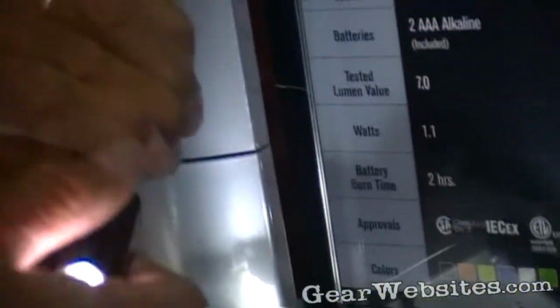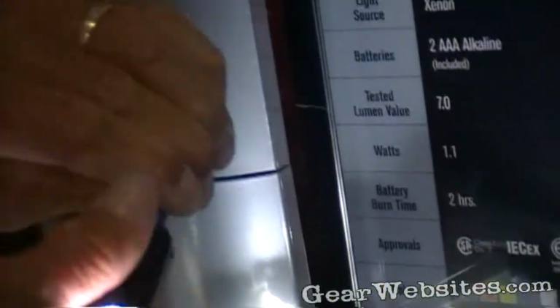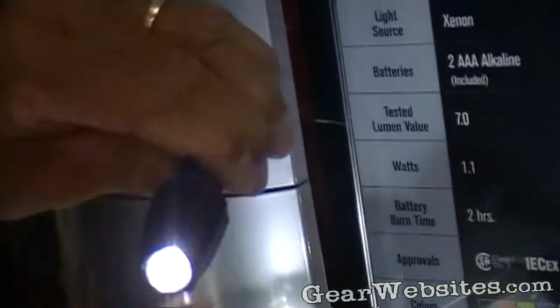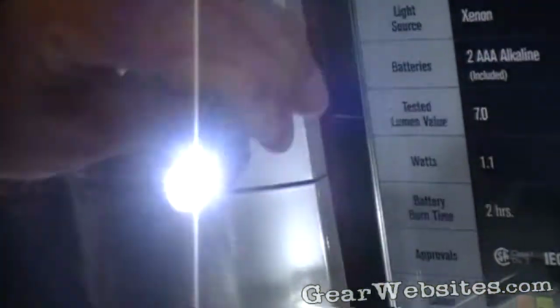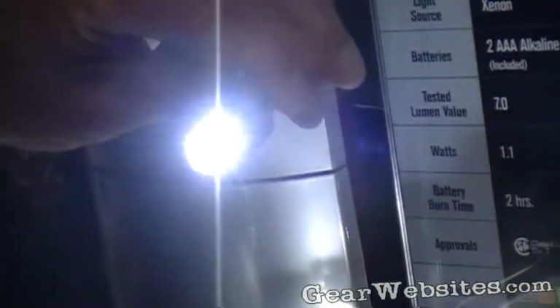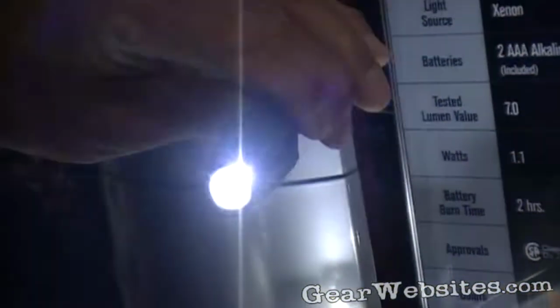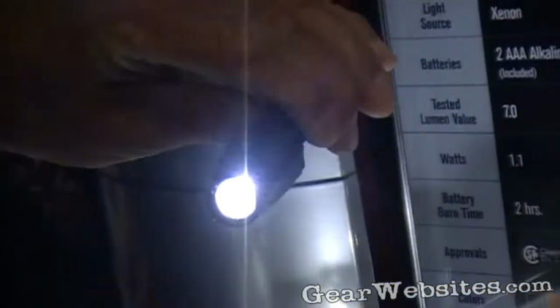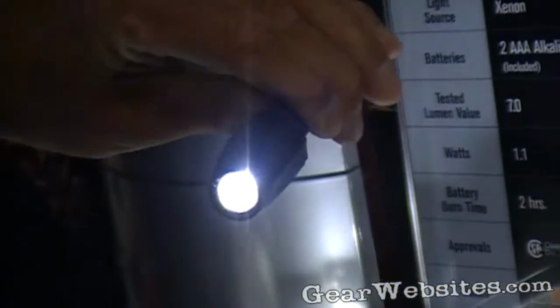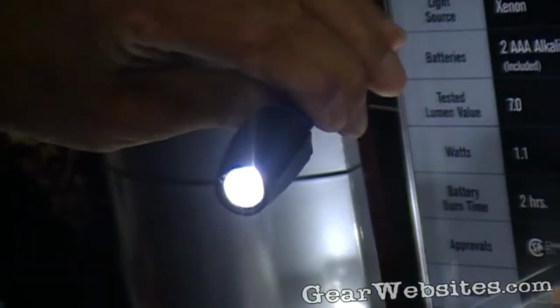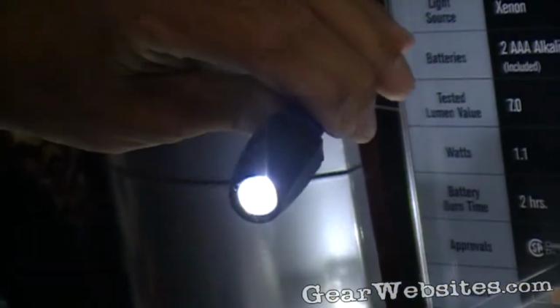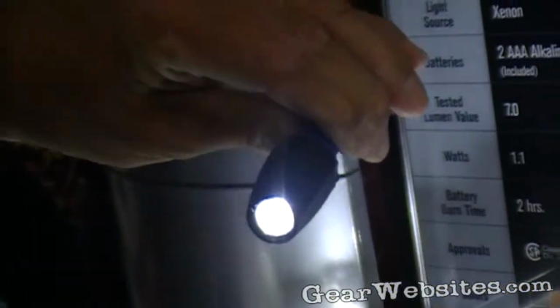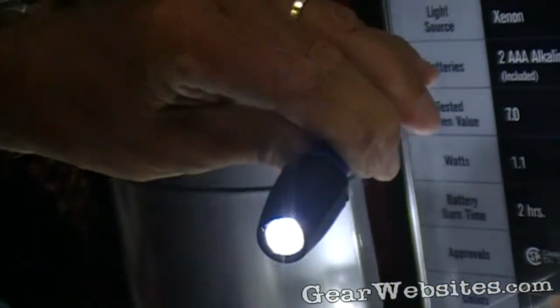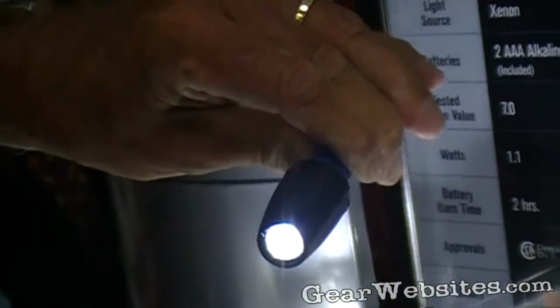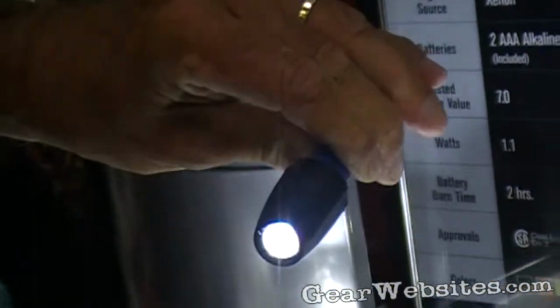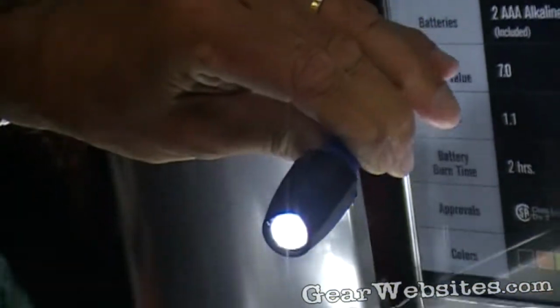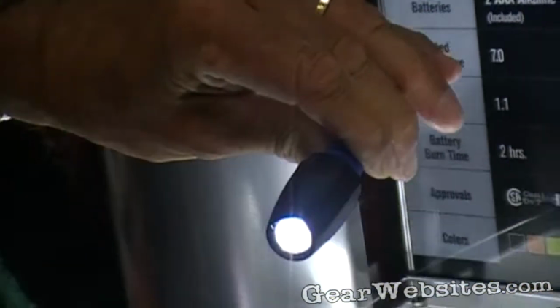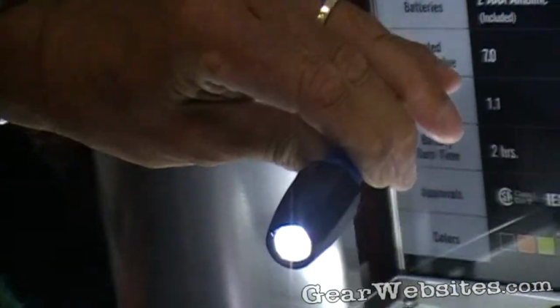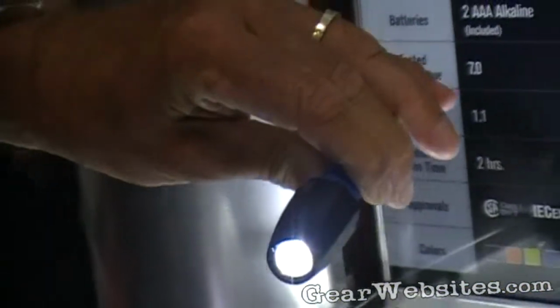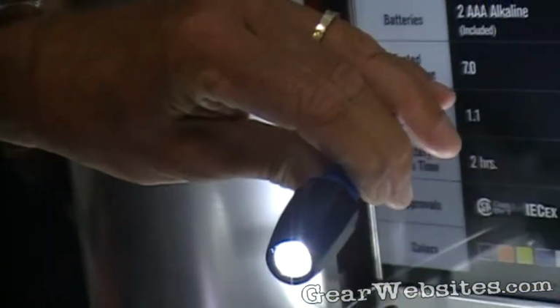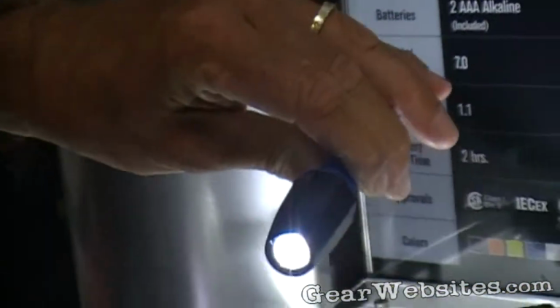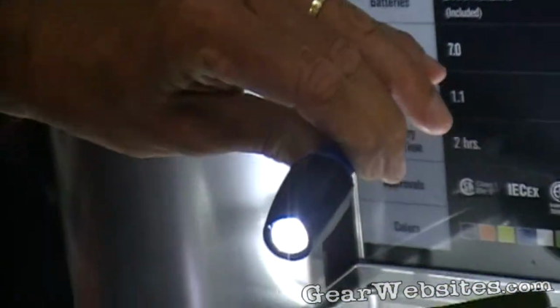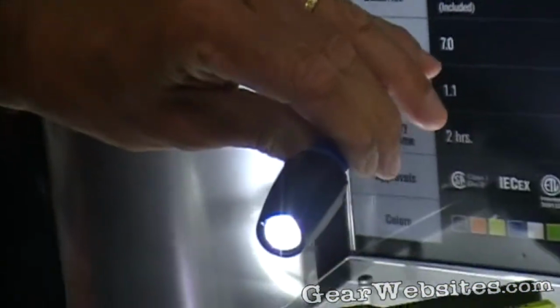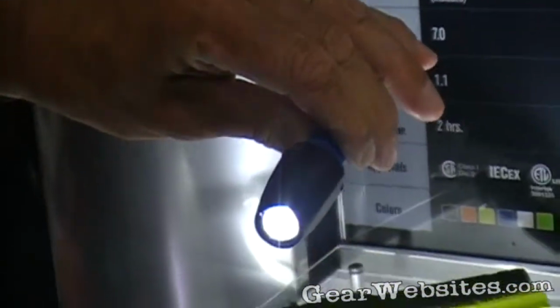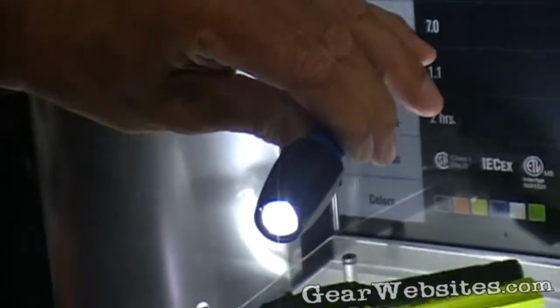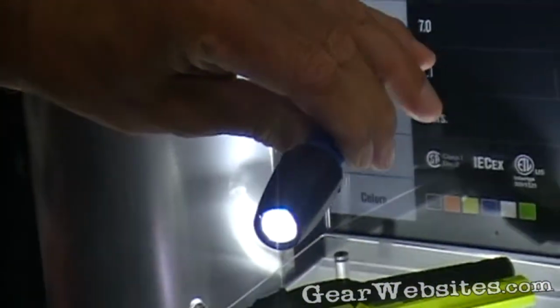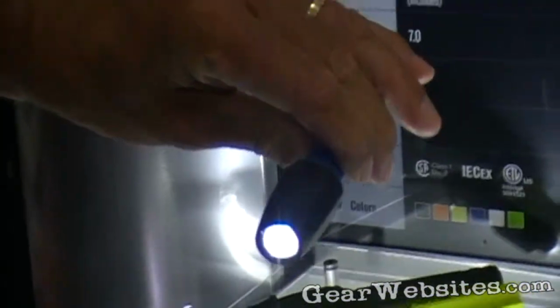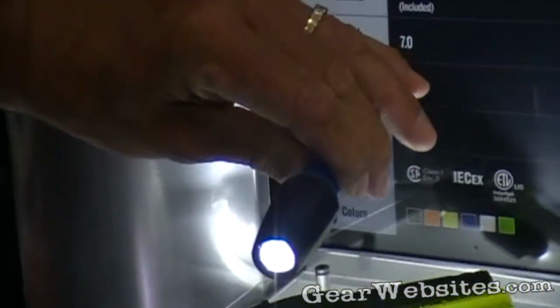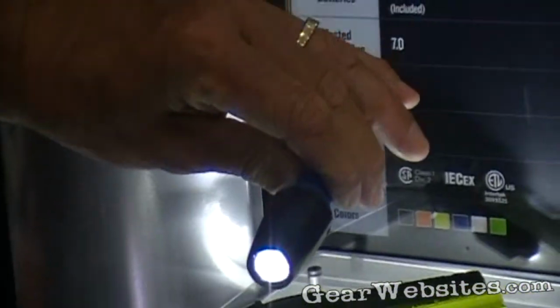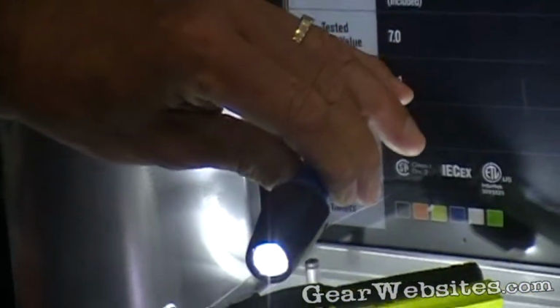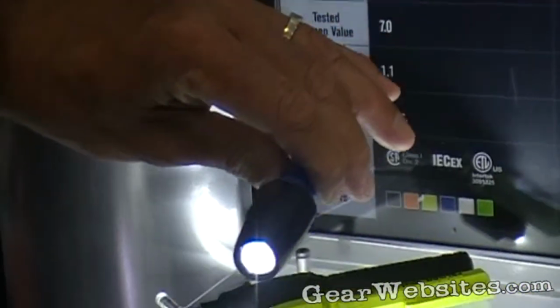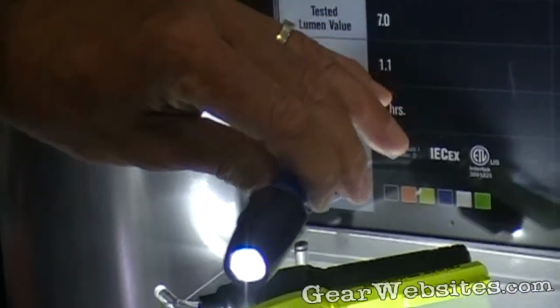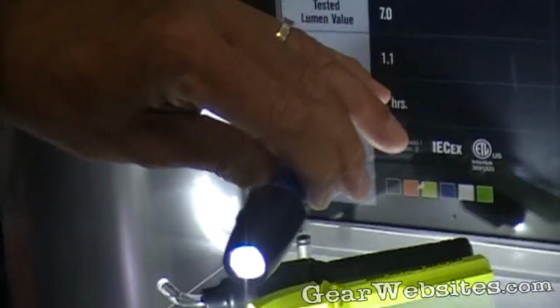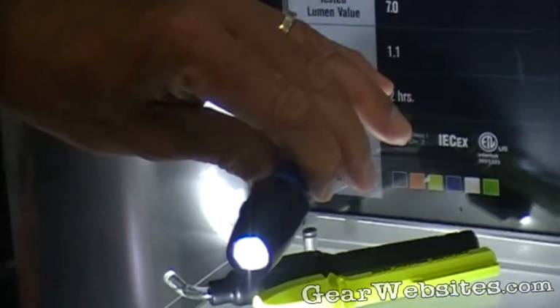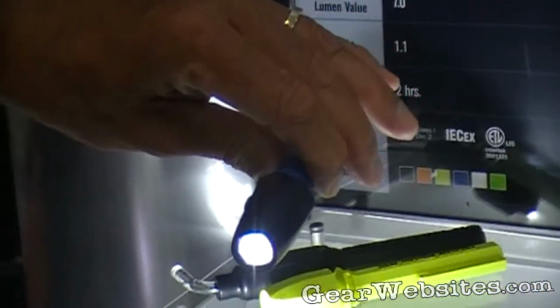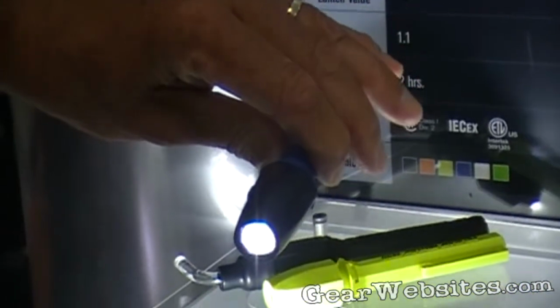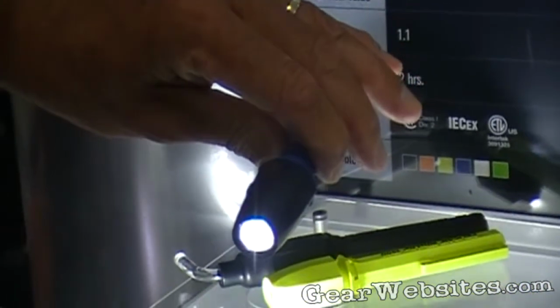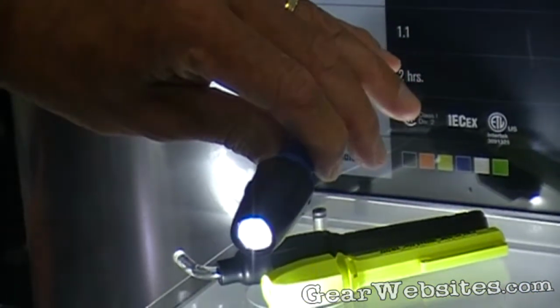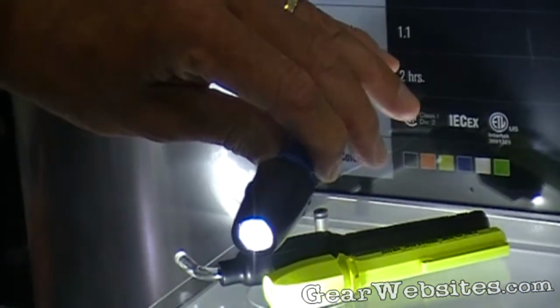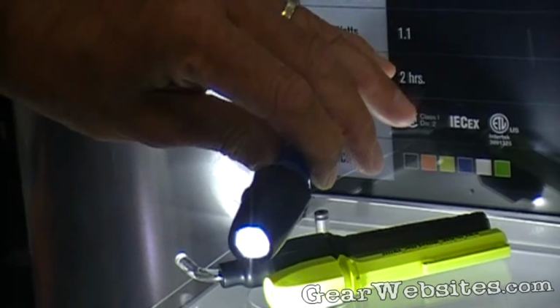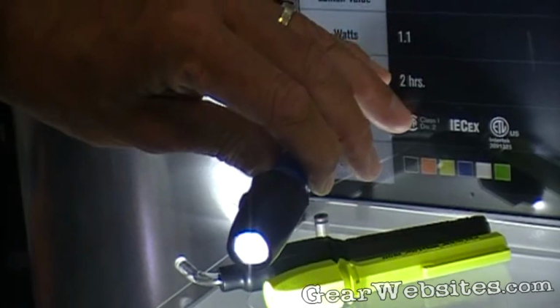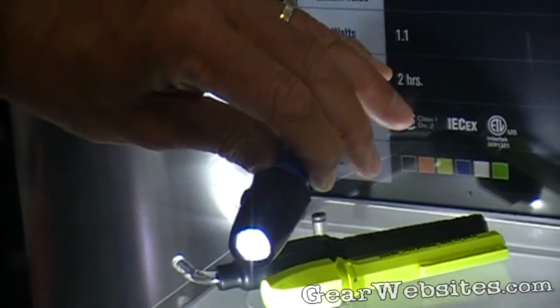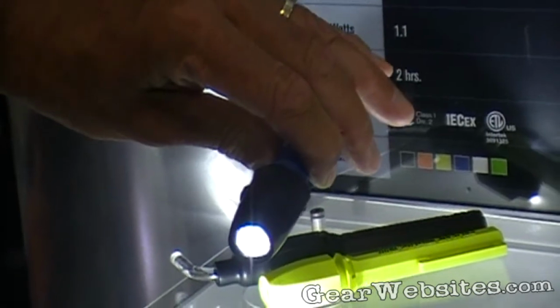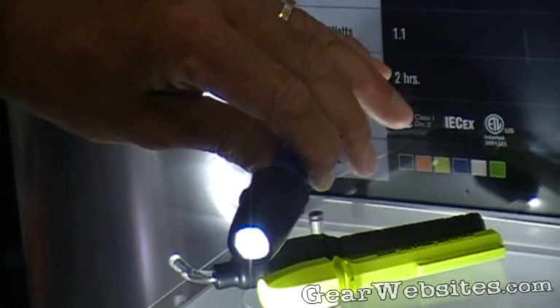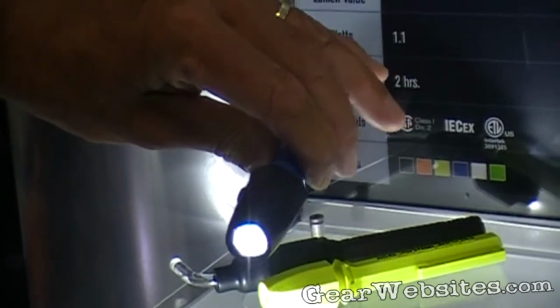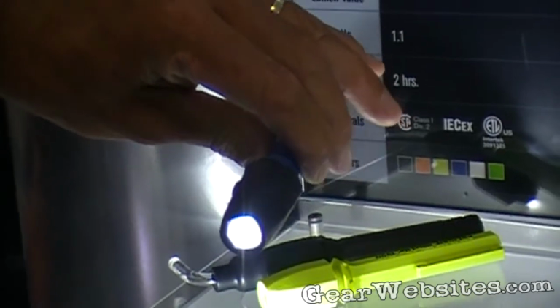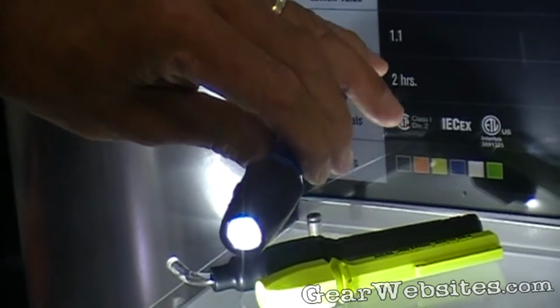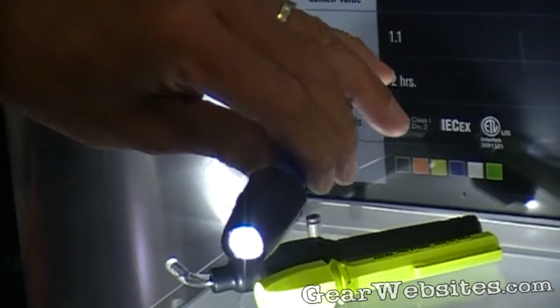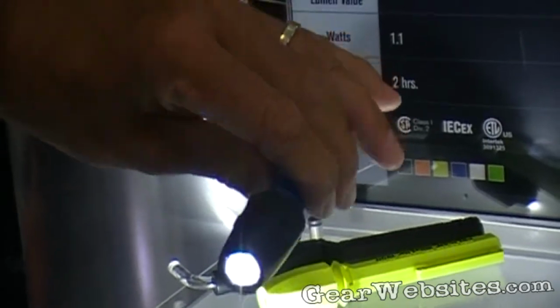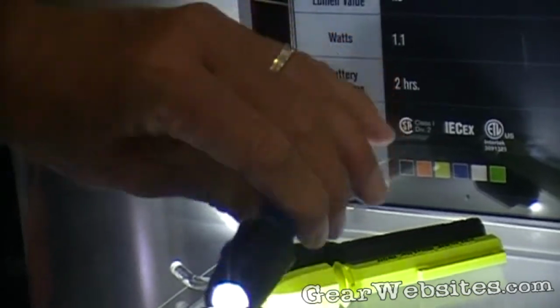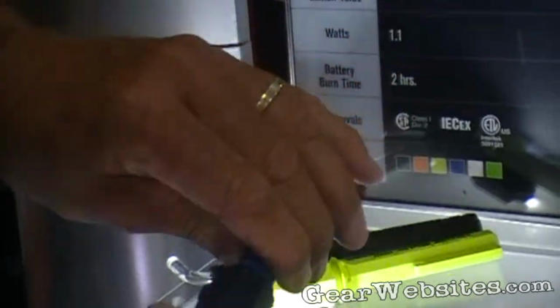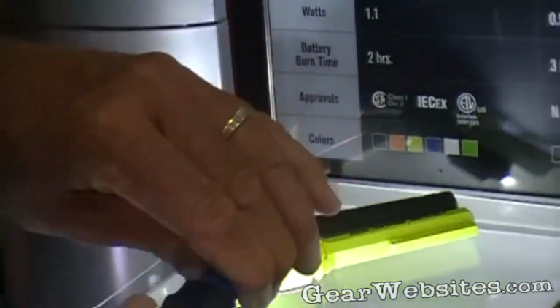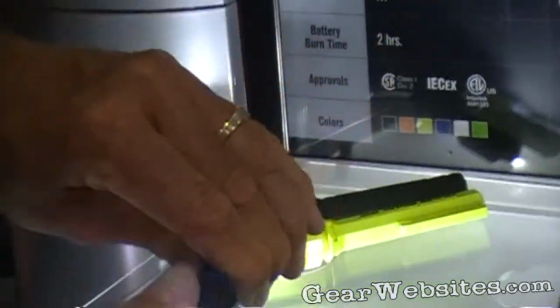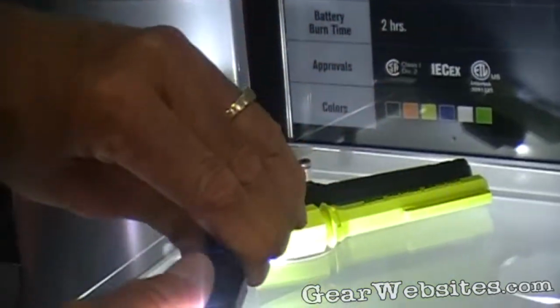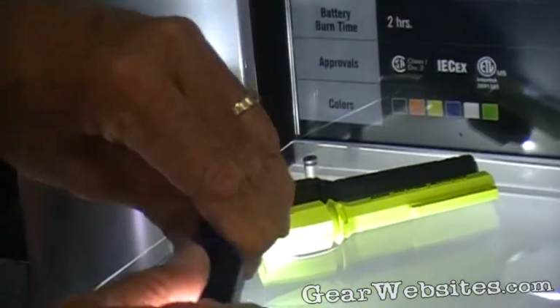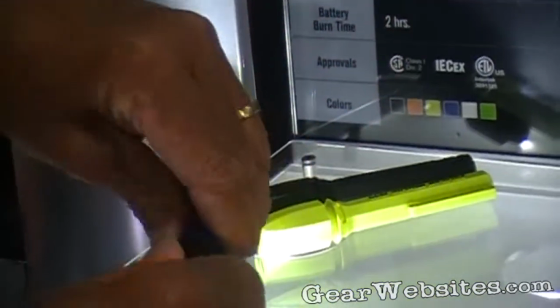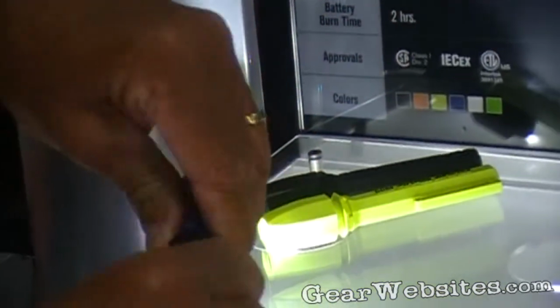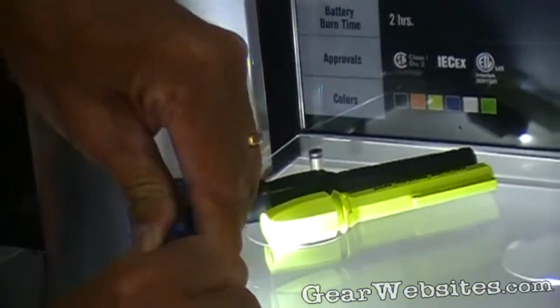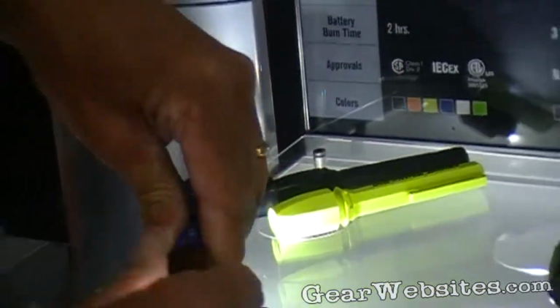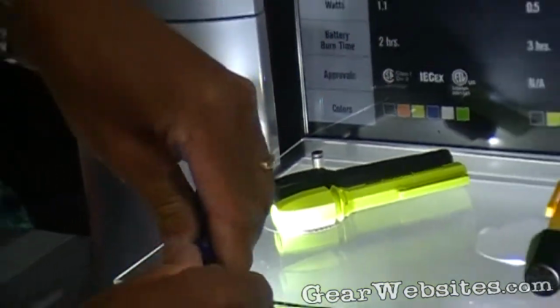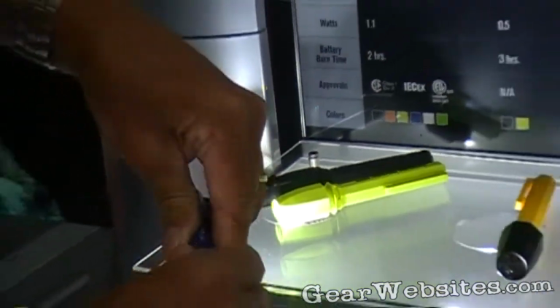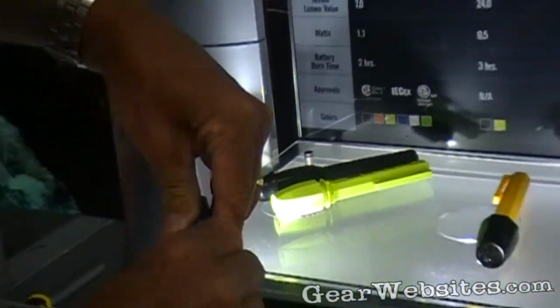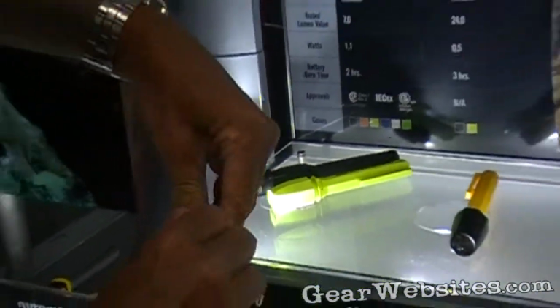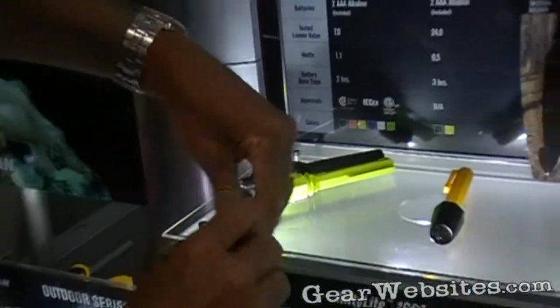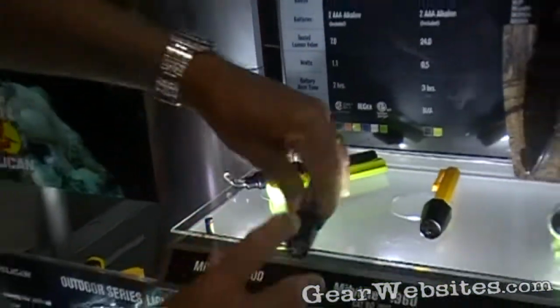It has a half watt LED, five hours of burn time, waterproof to 300 feet, and unconditionally guaranteed for life.